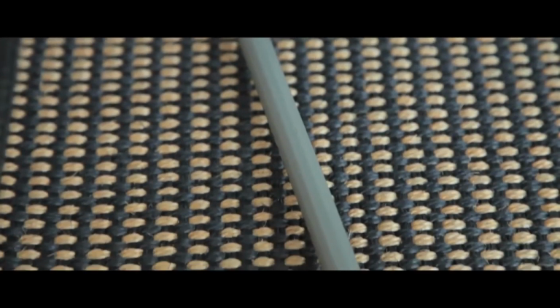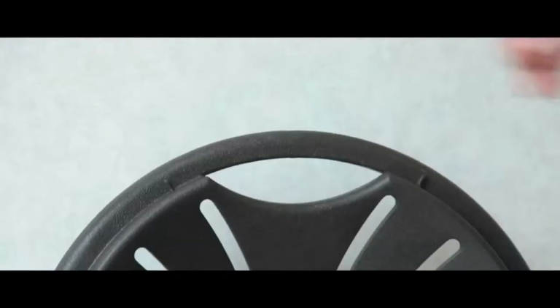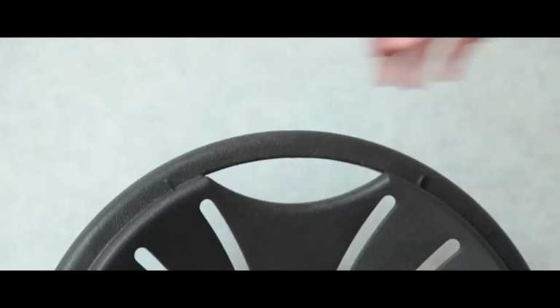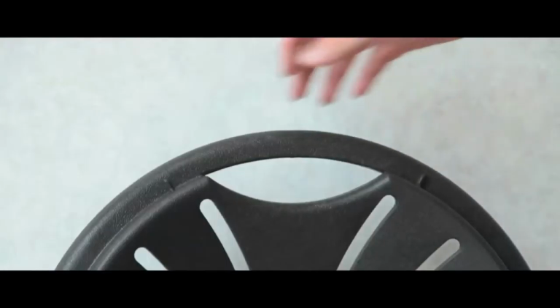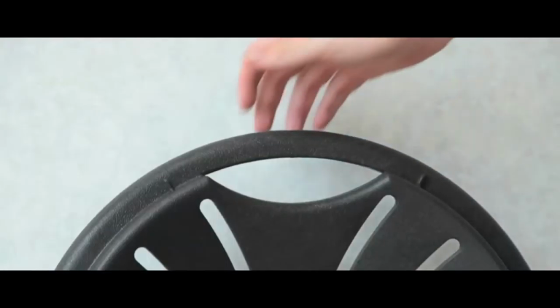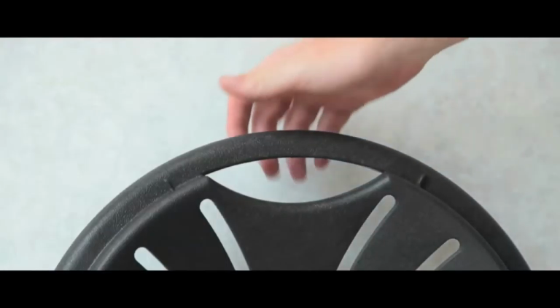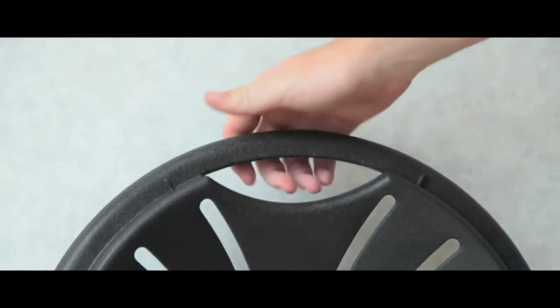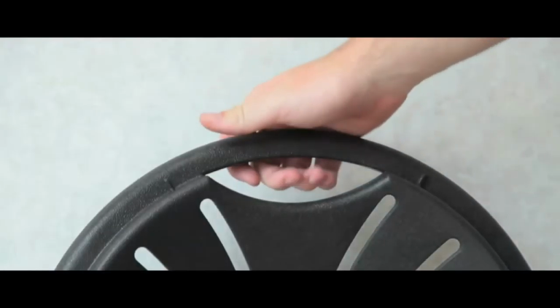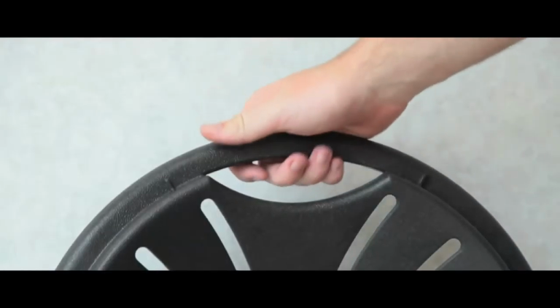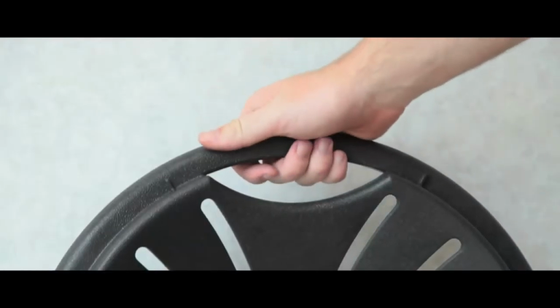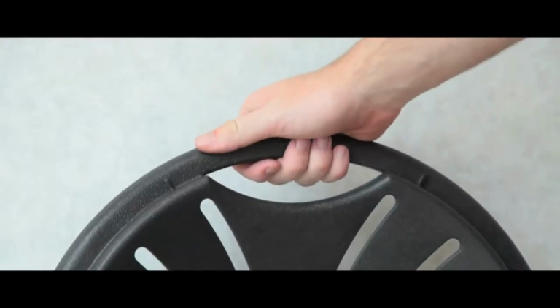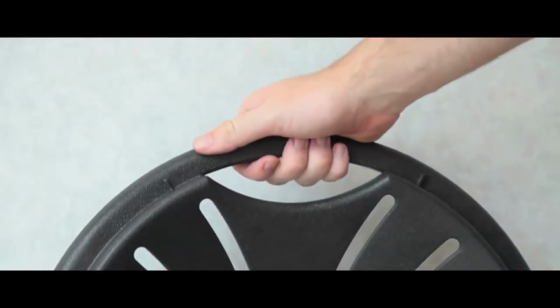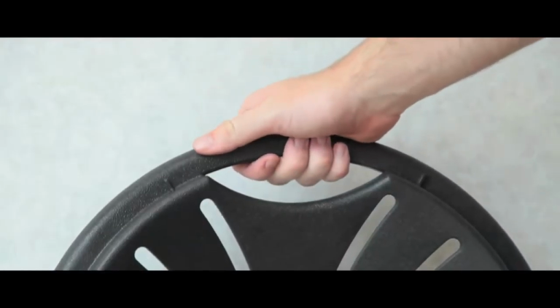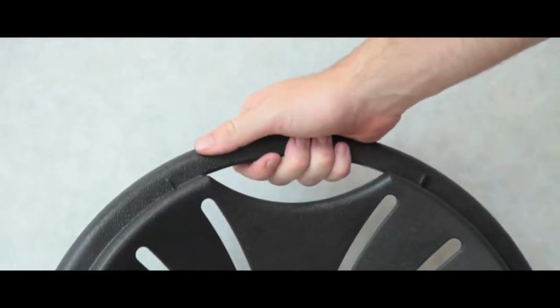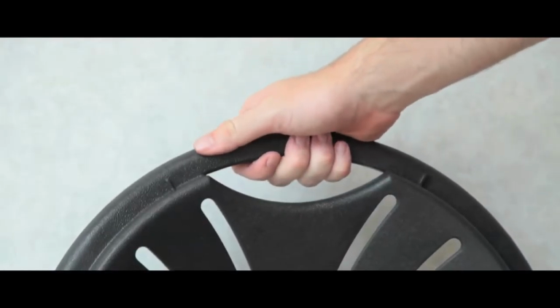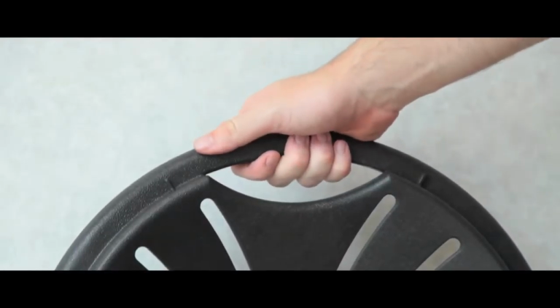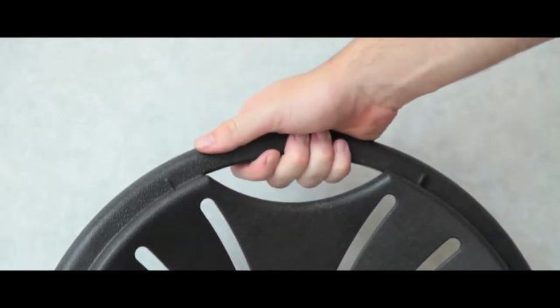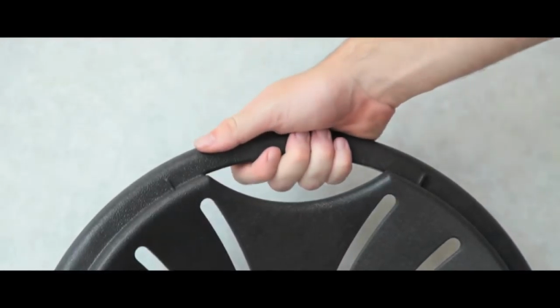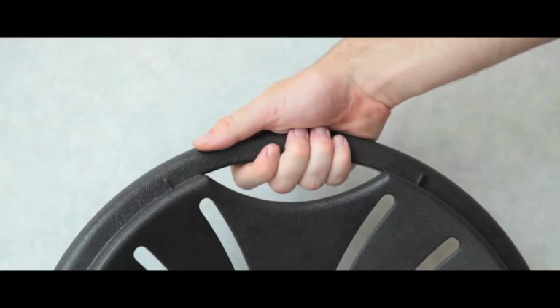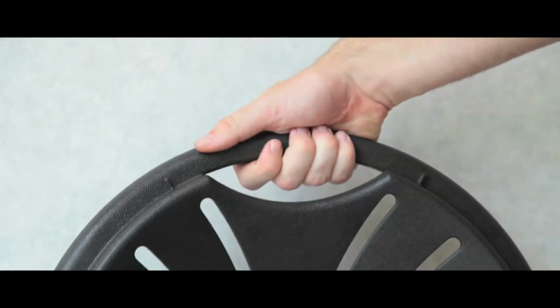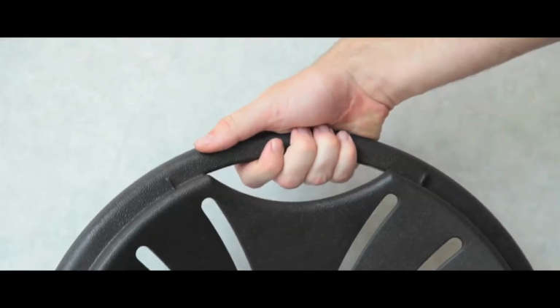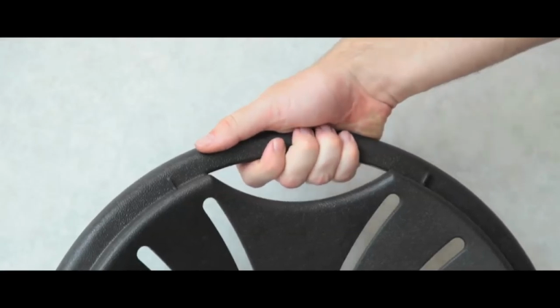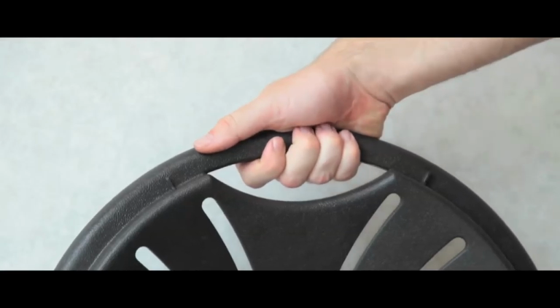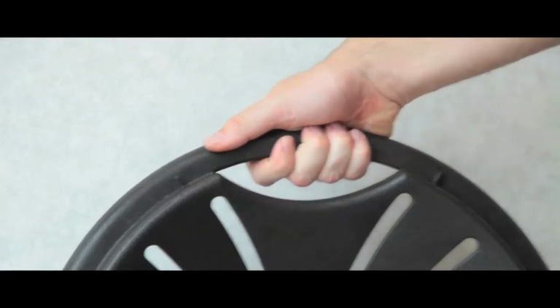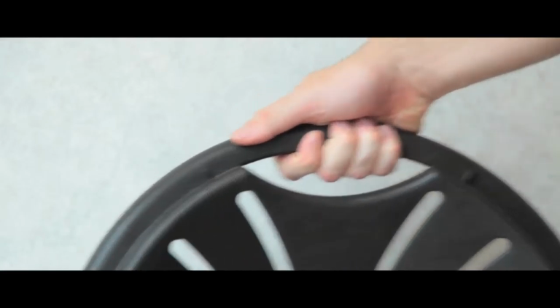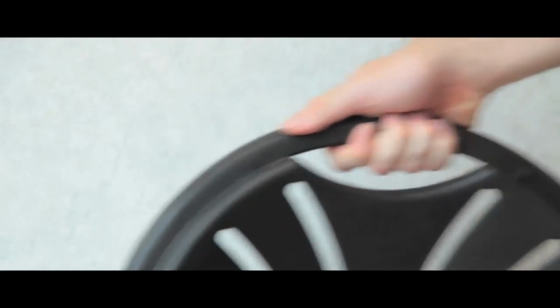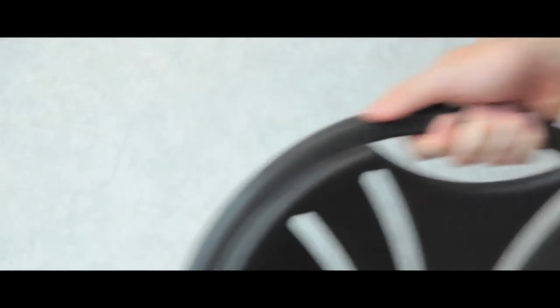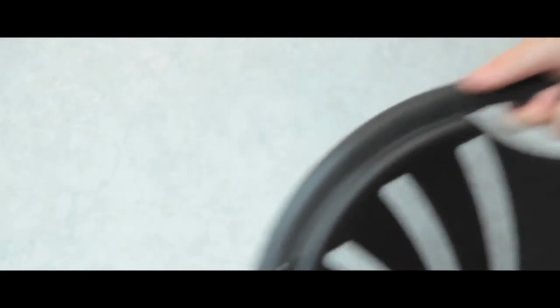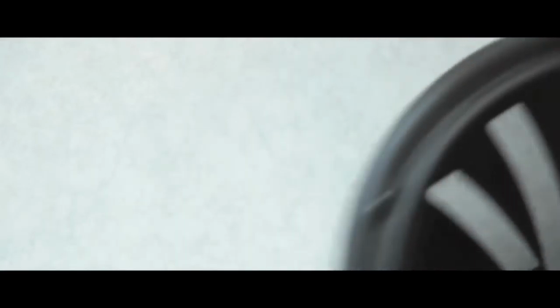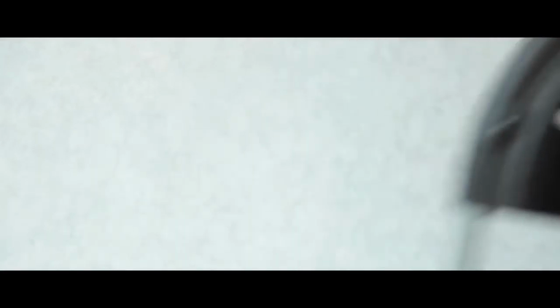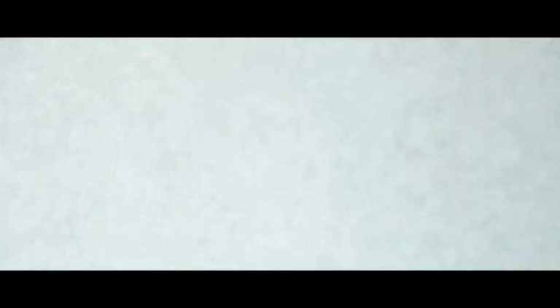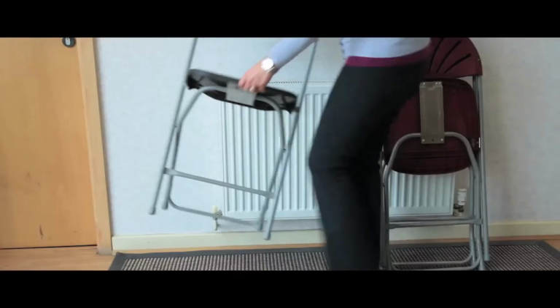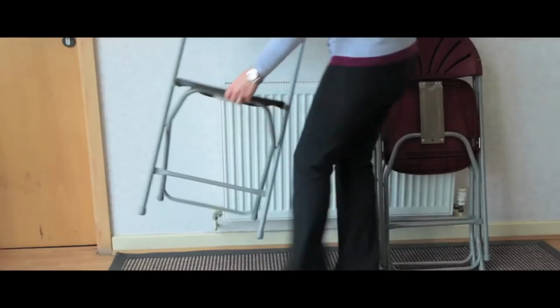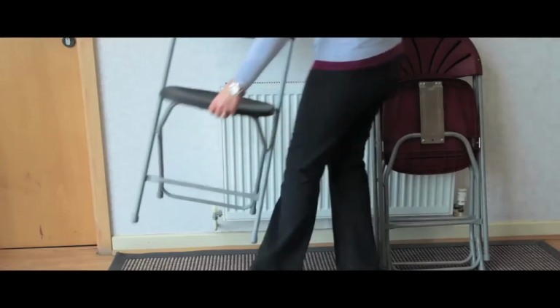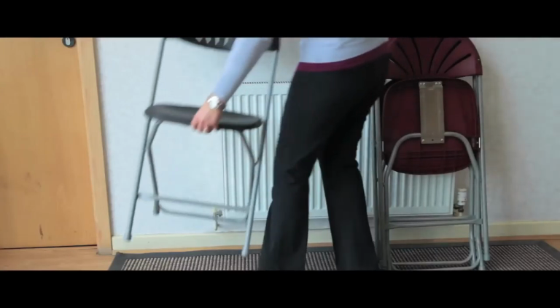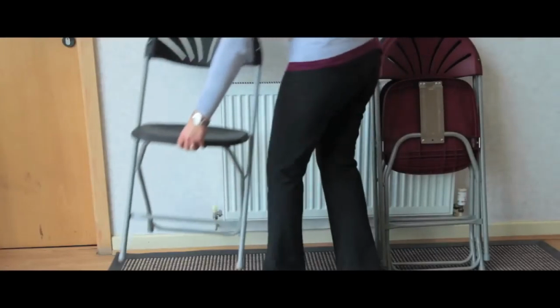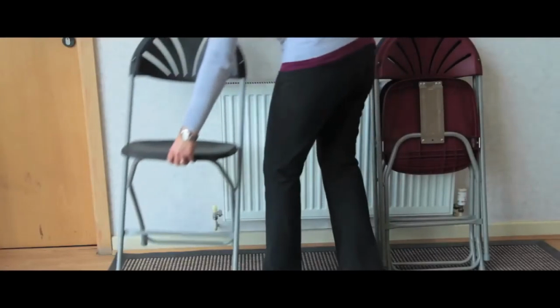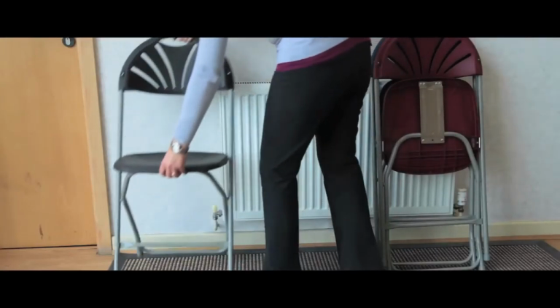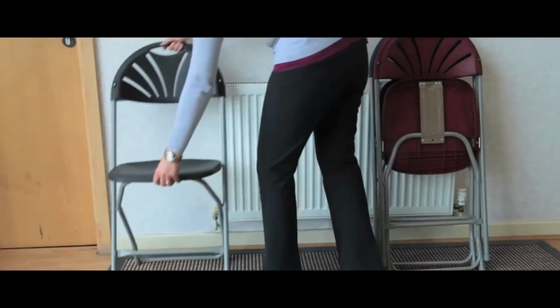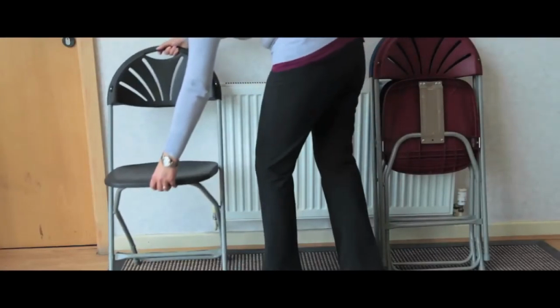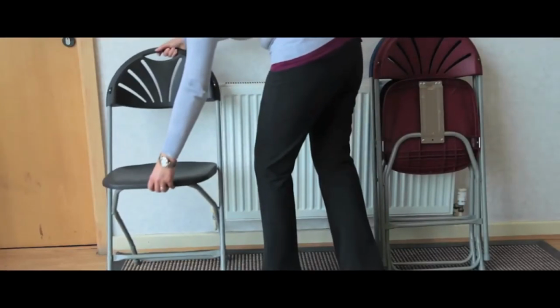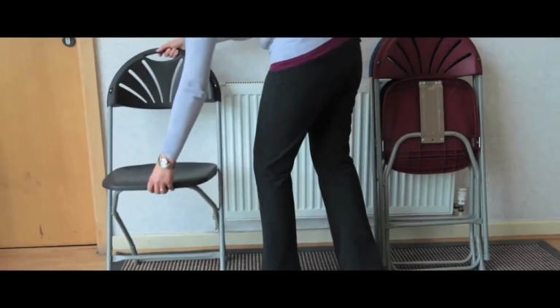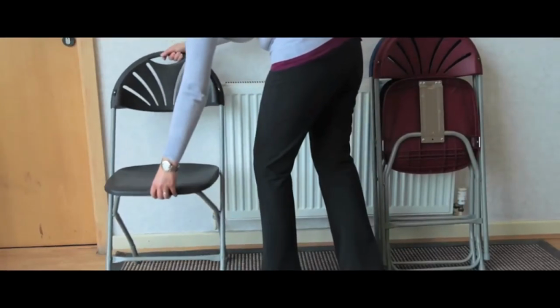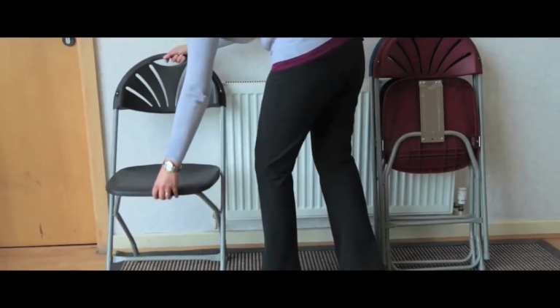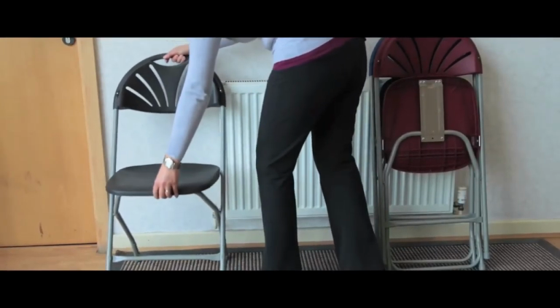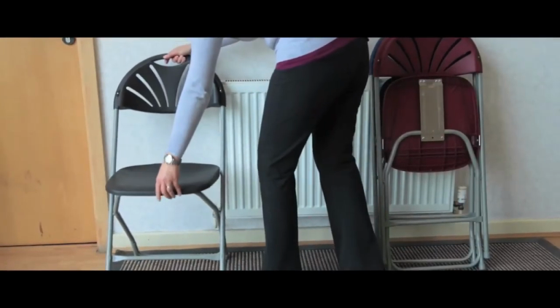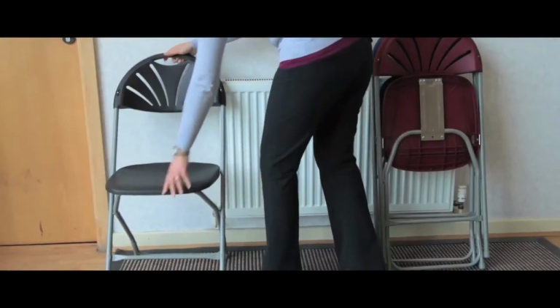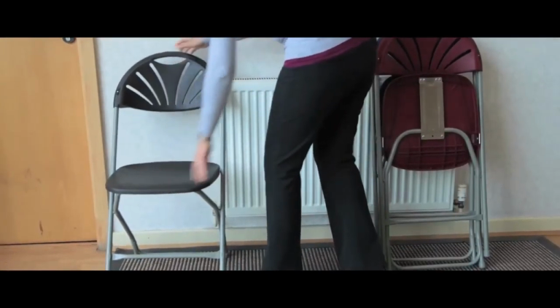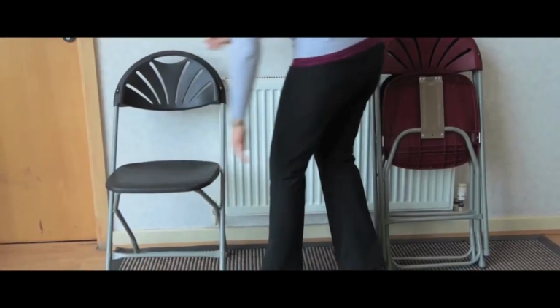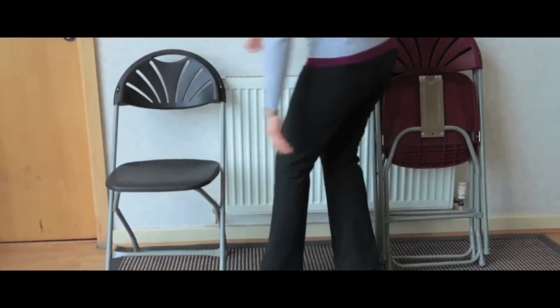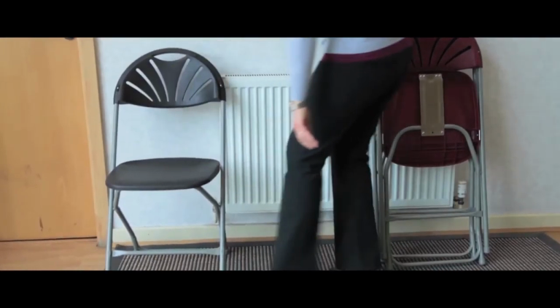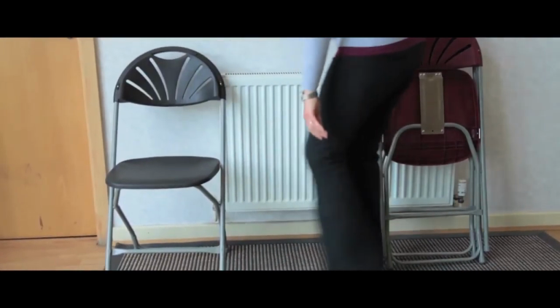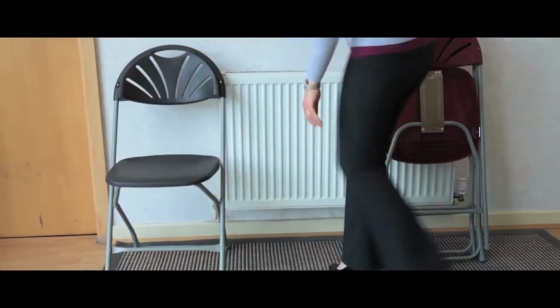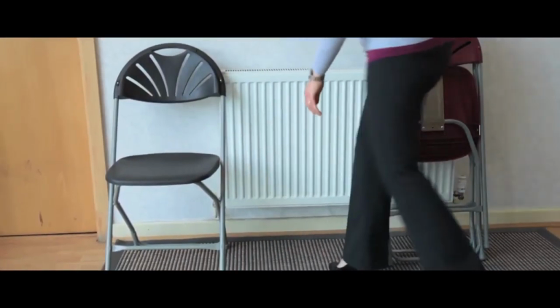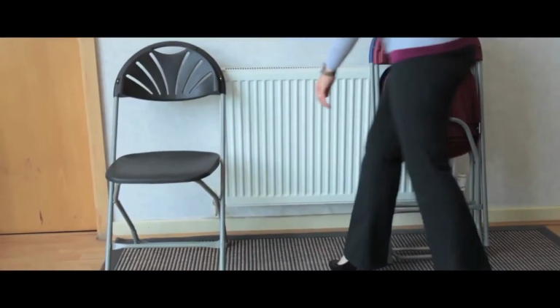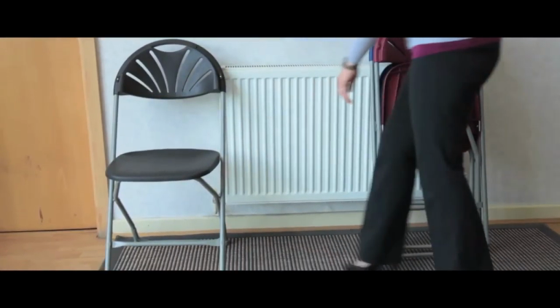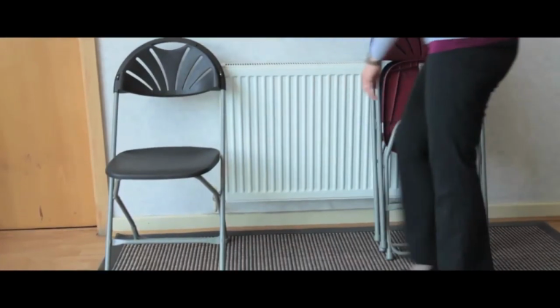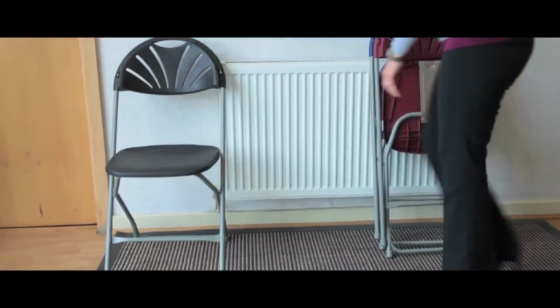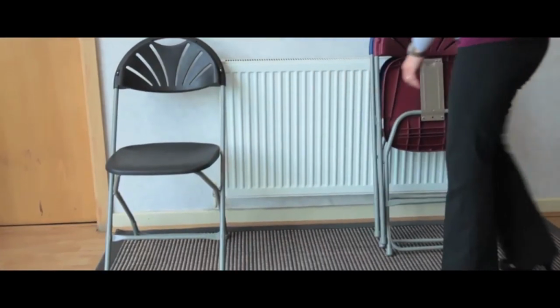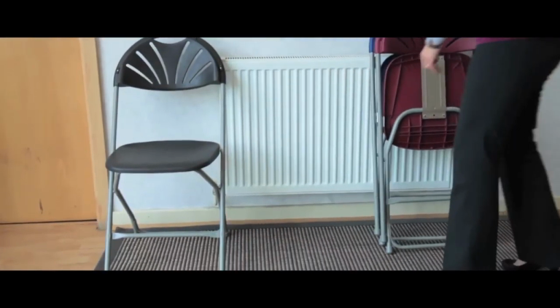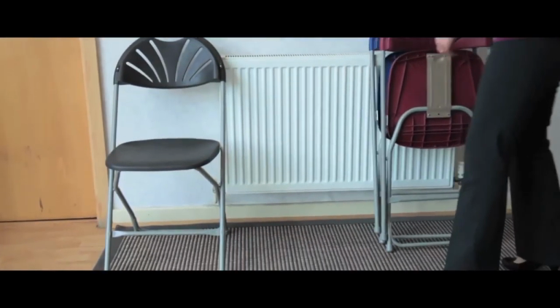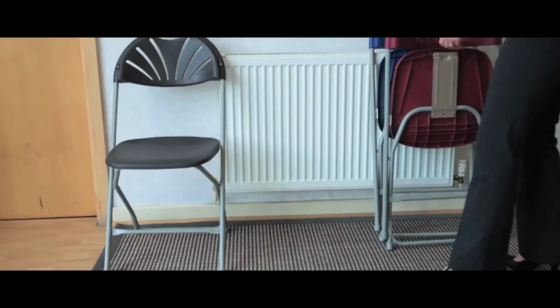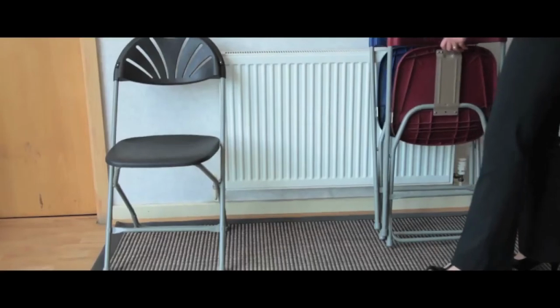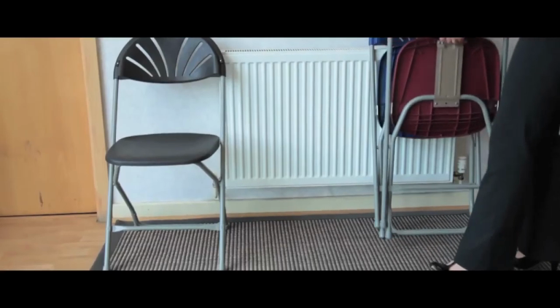Each comes with a stylish and handy carry handle and these chairs are available in a range of colours to best suit your venue.